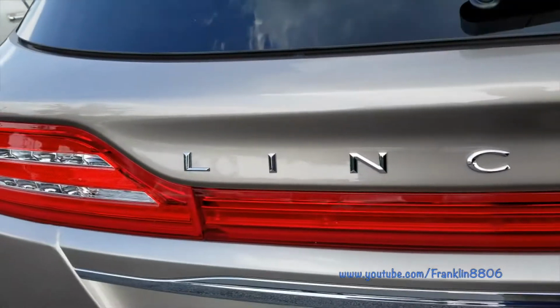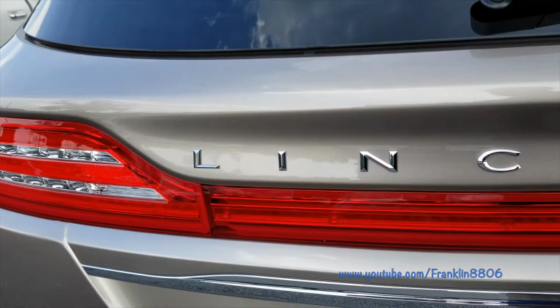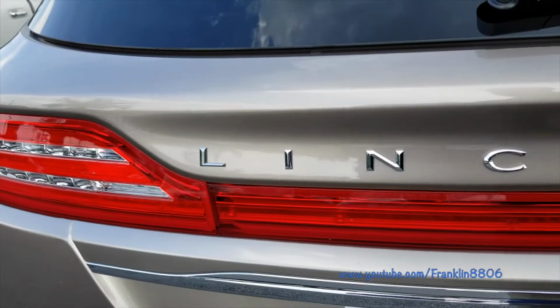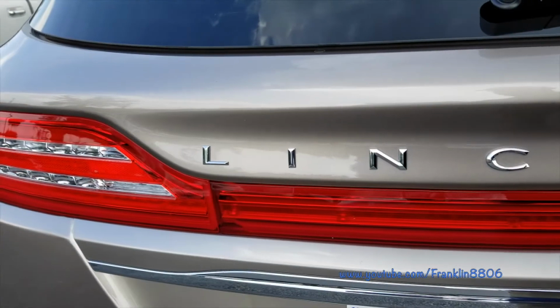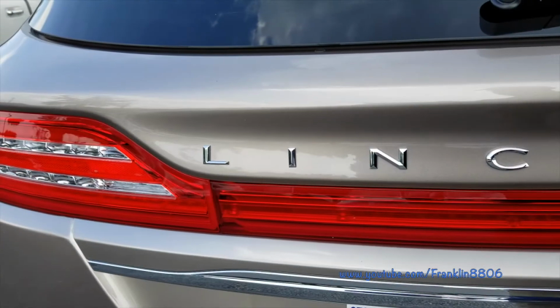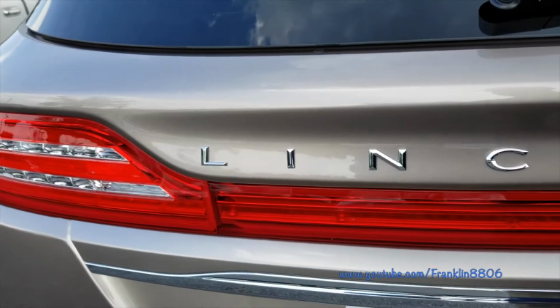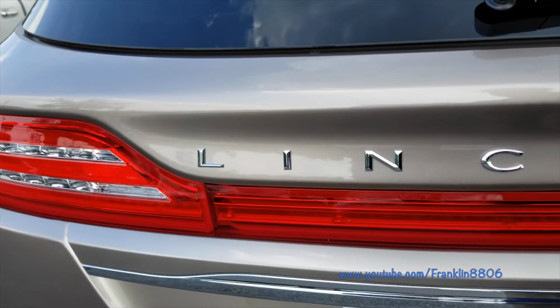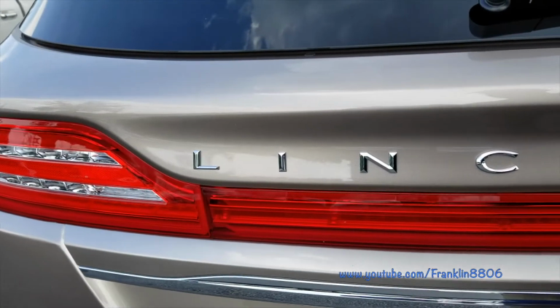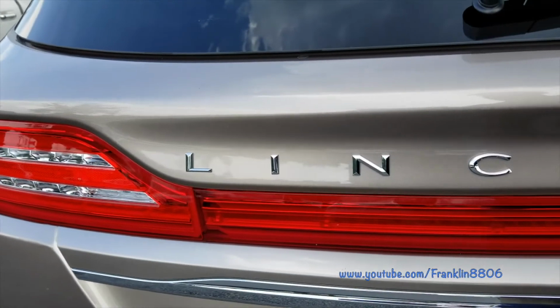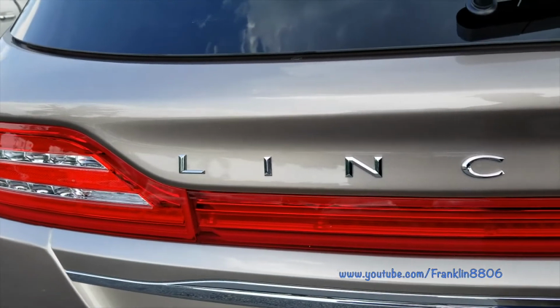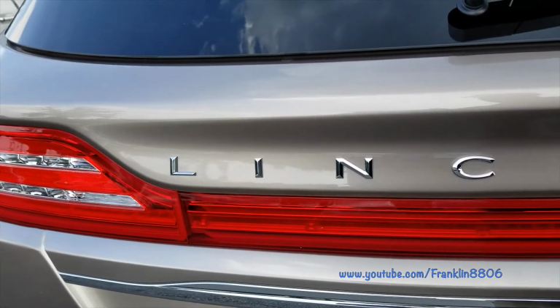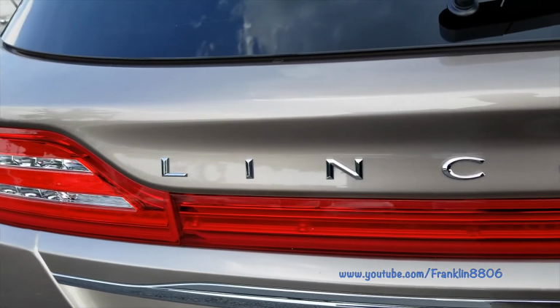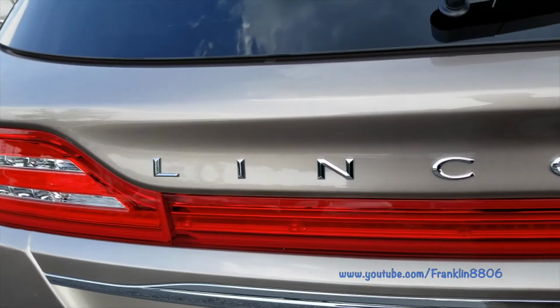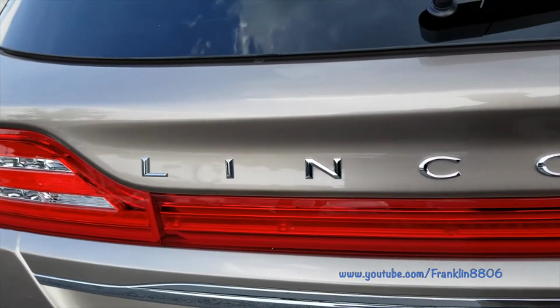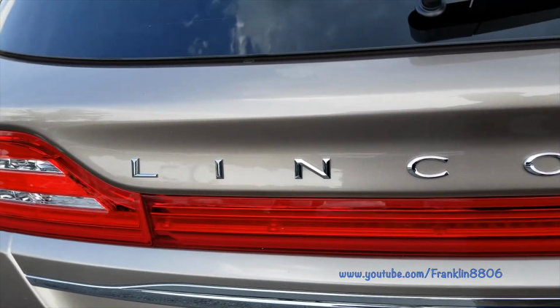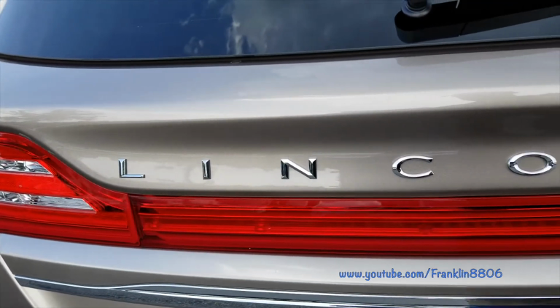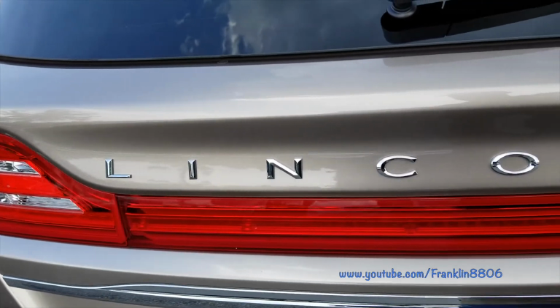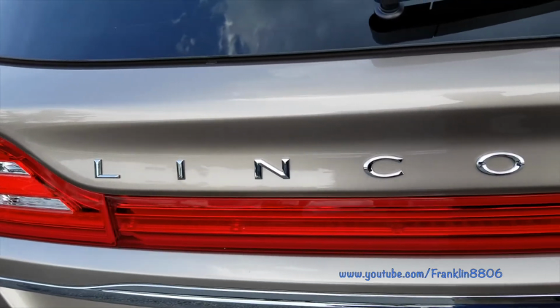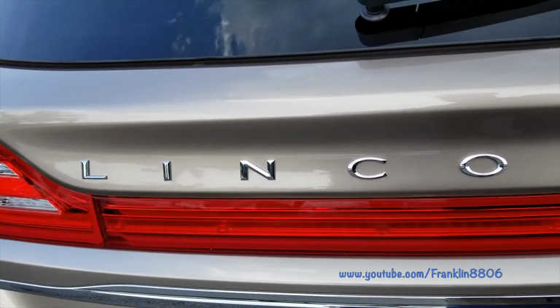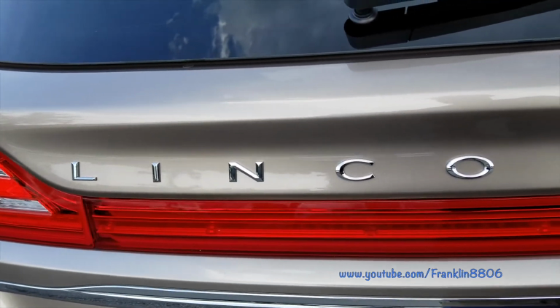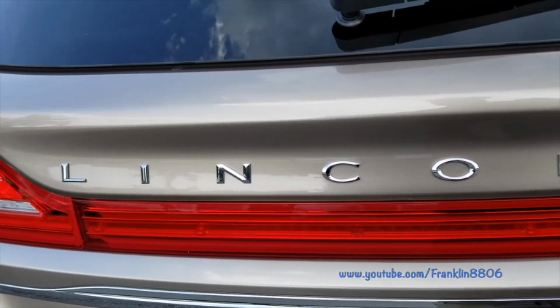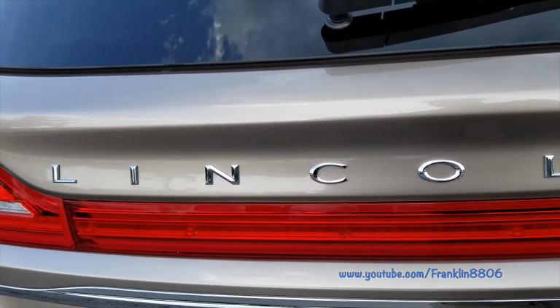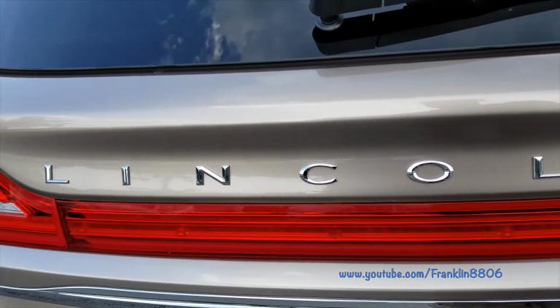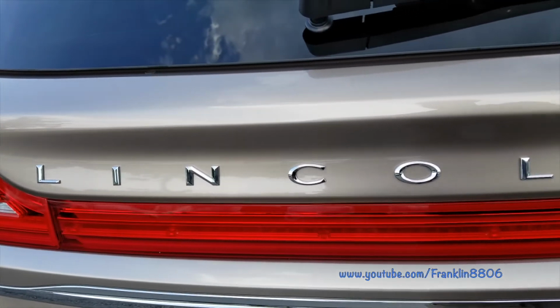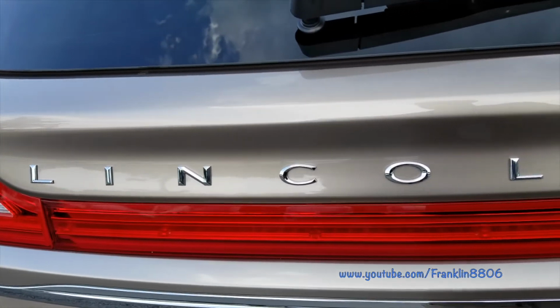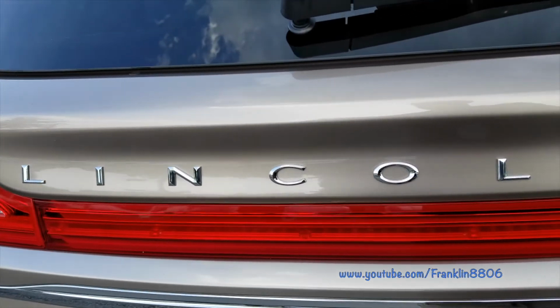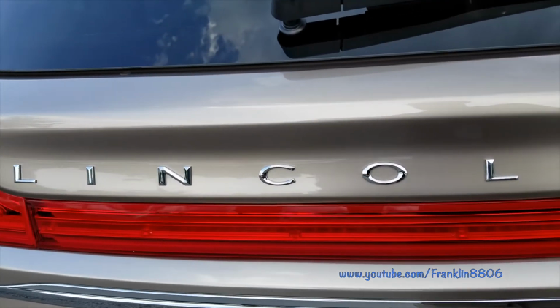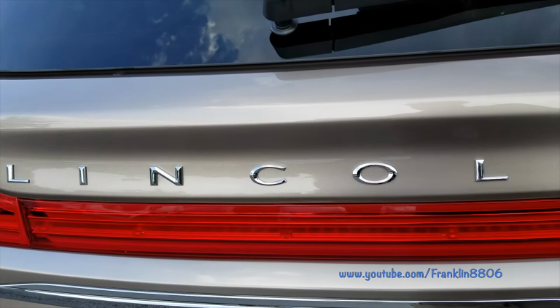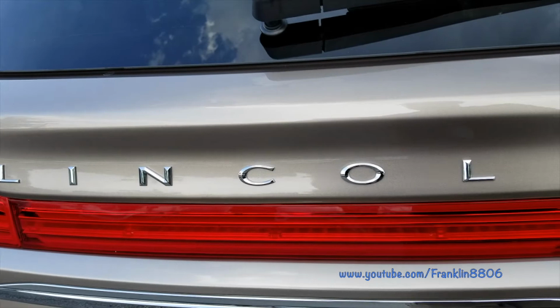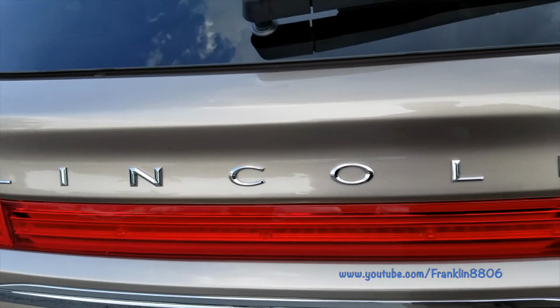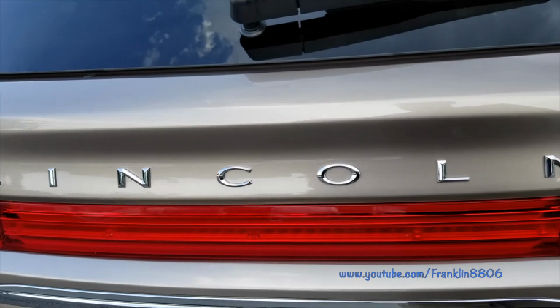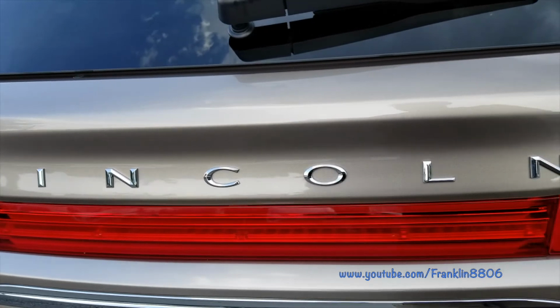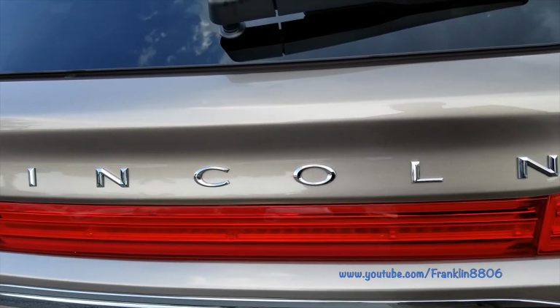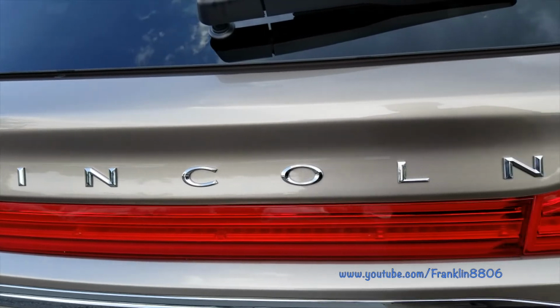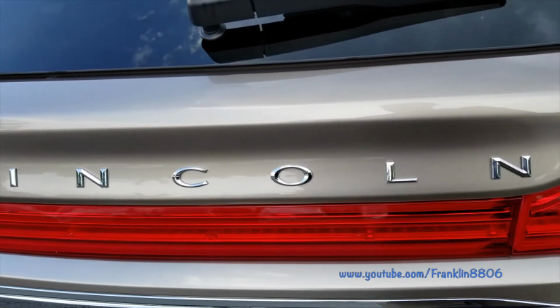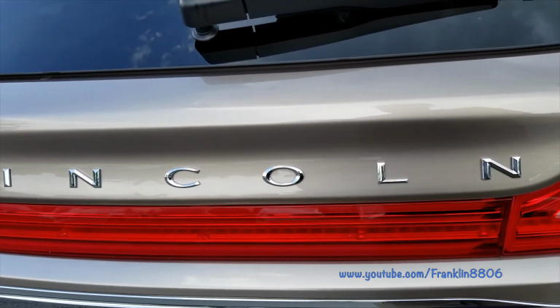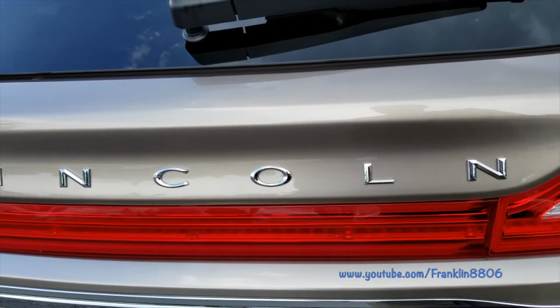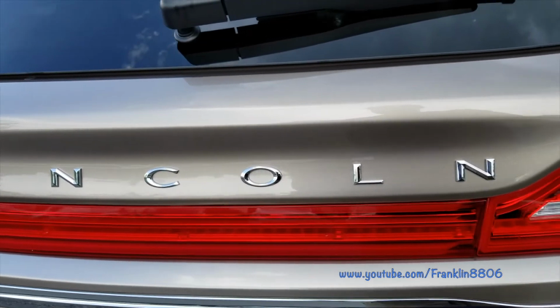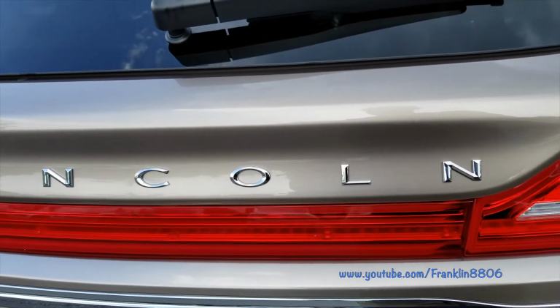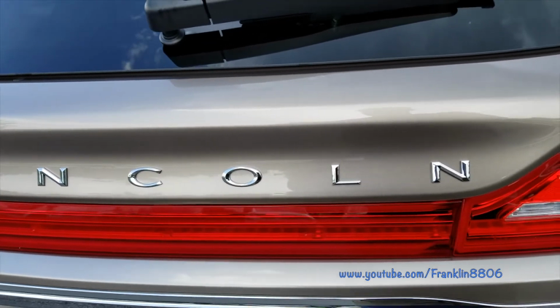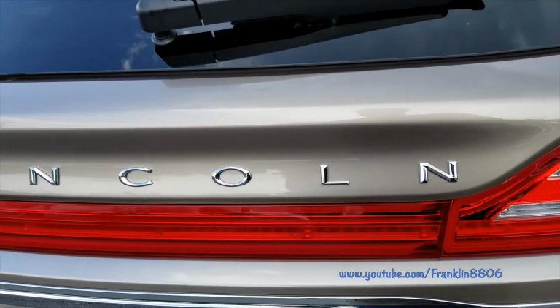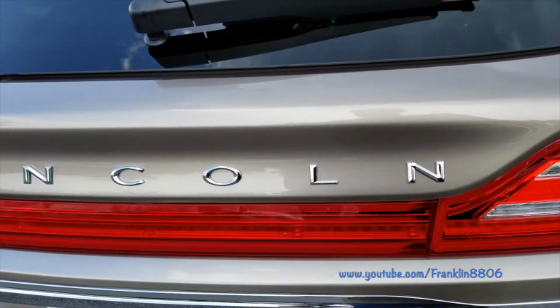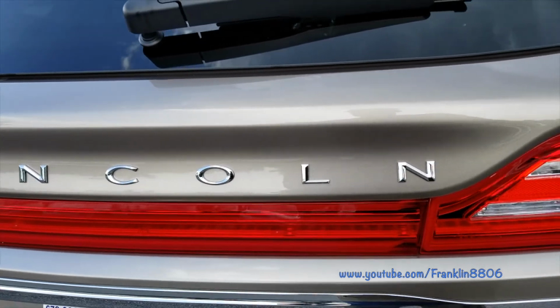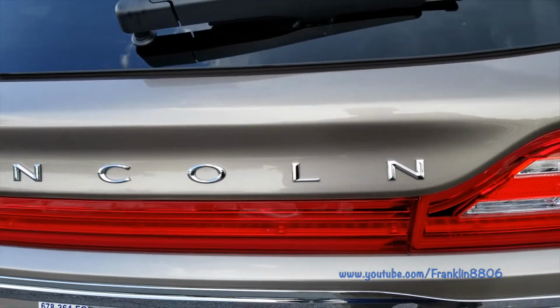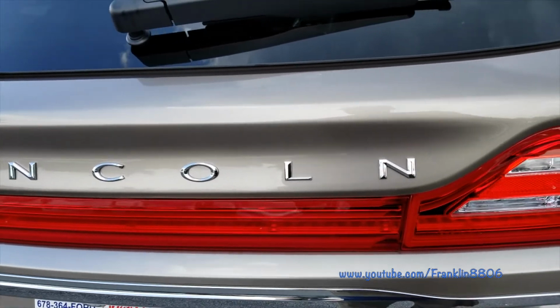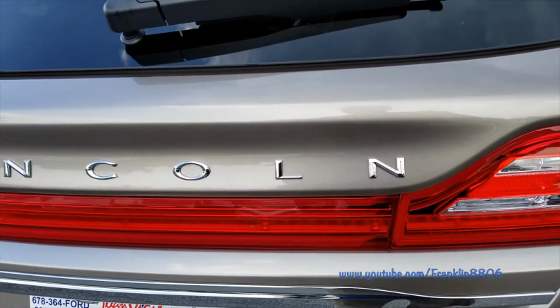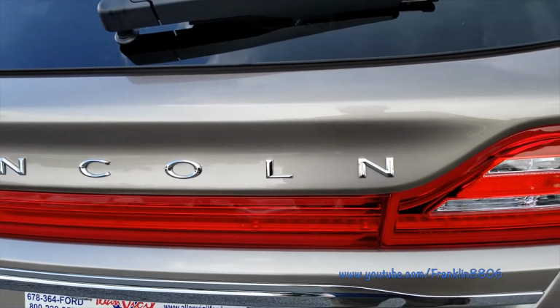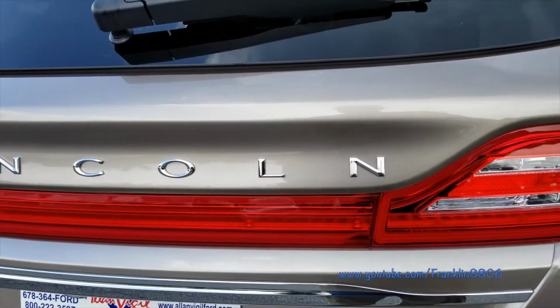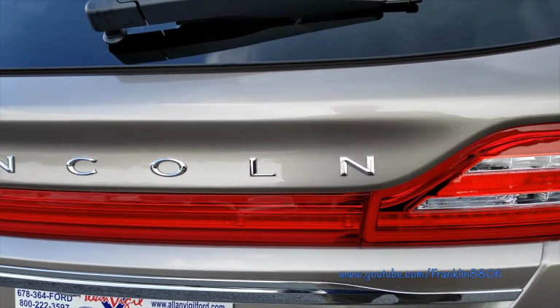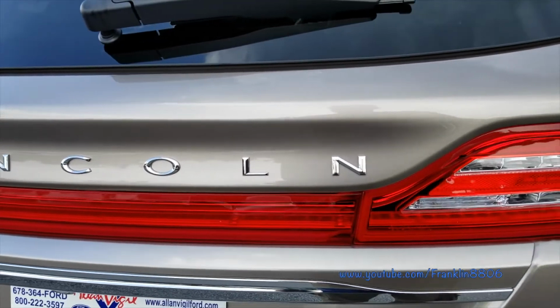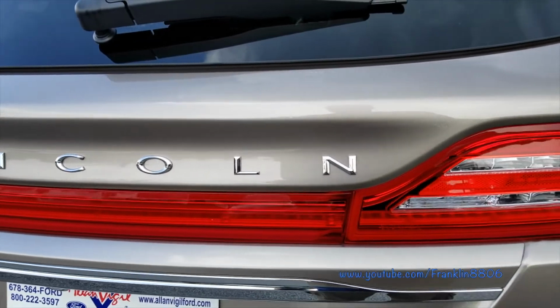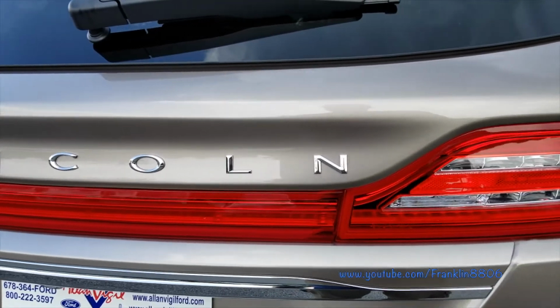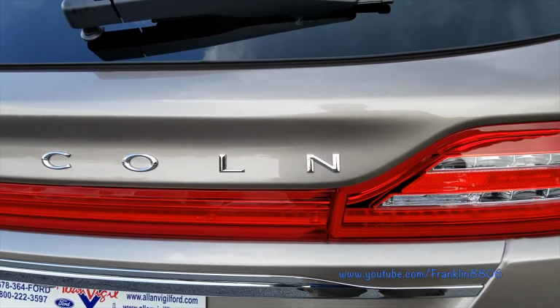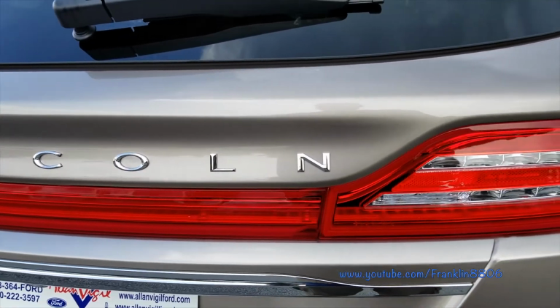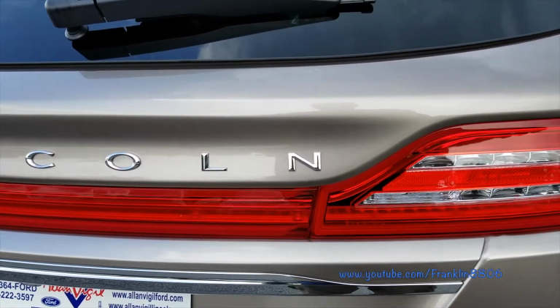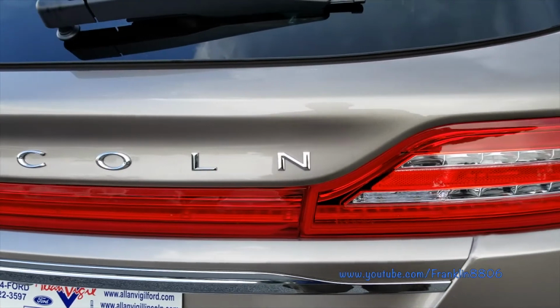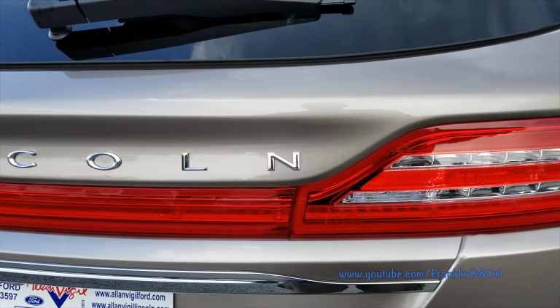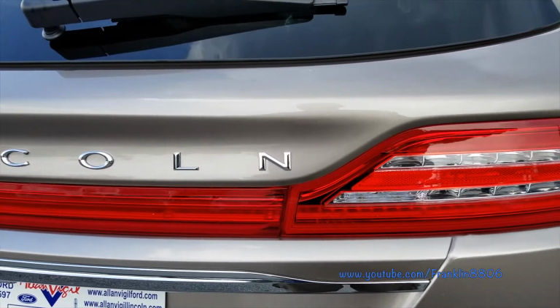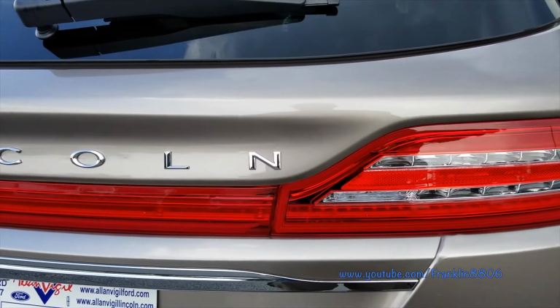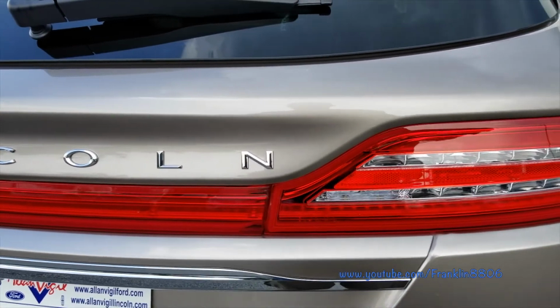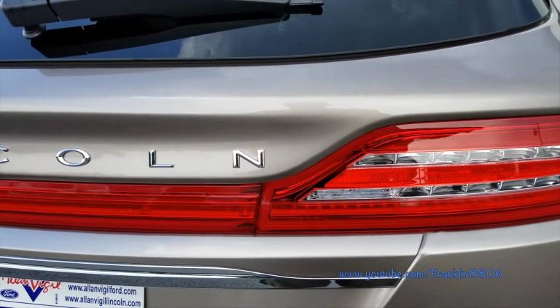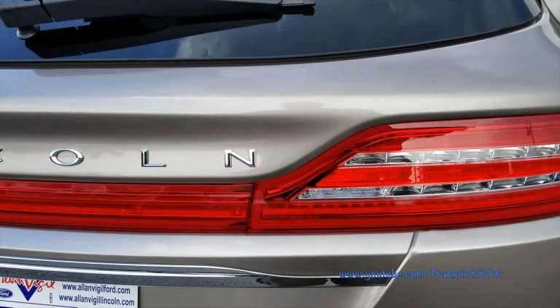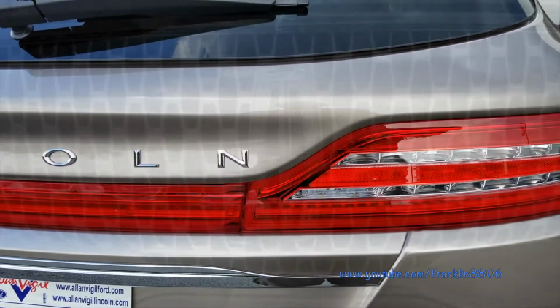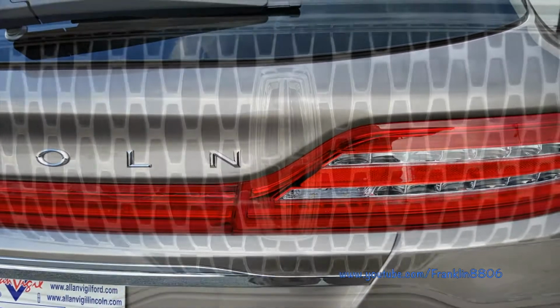Hello YouTube, today I want to give you a walk around of the slightly redesigned 2019 Lincoln MKZ.